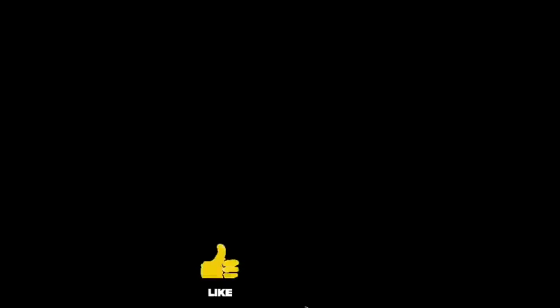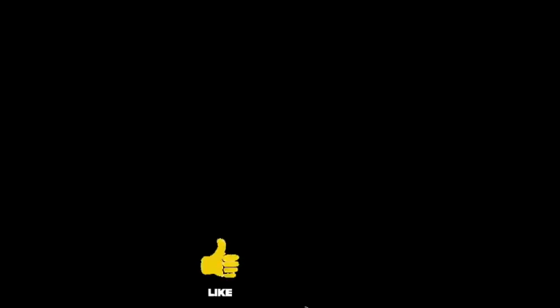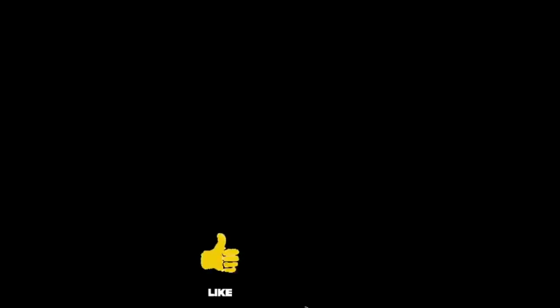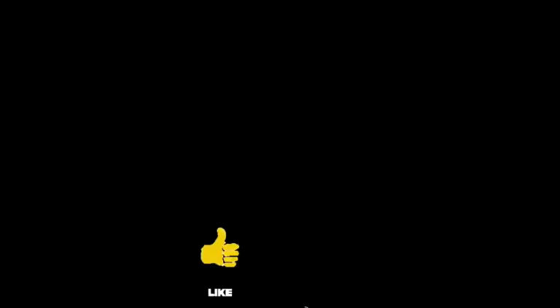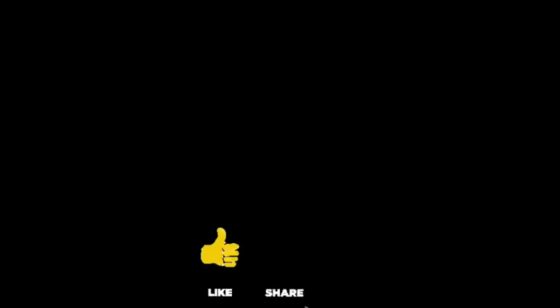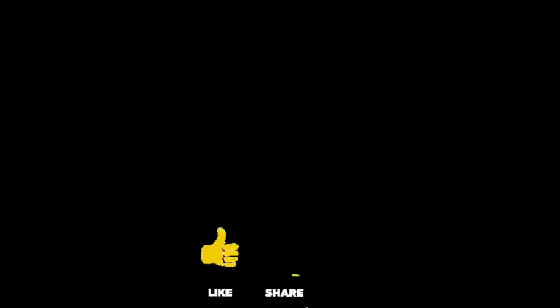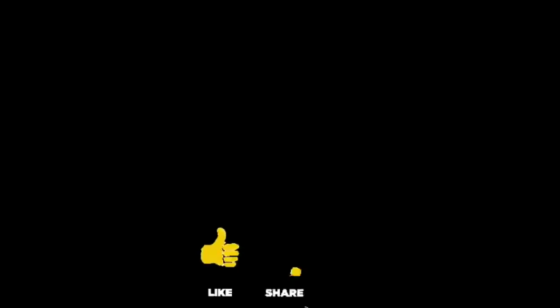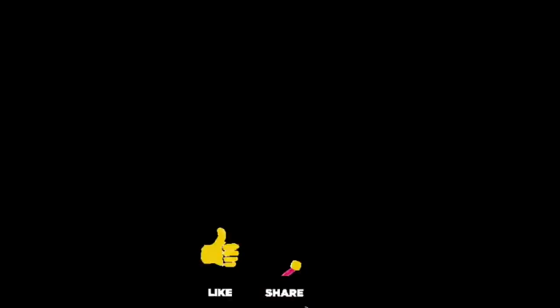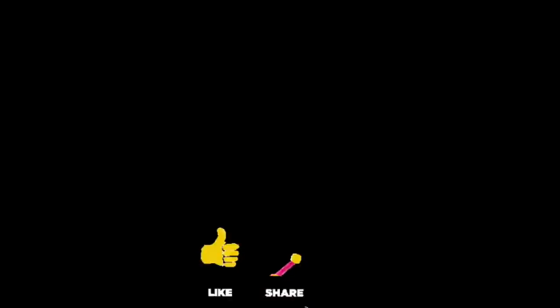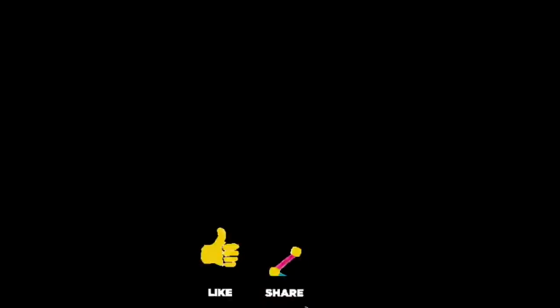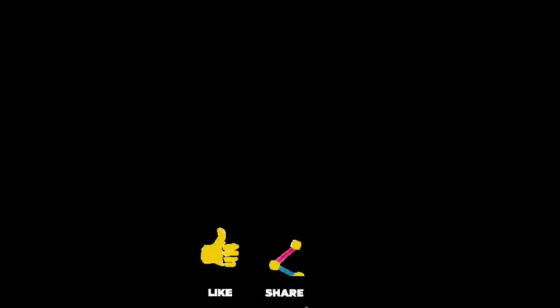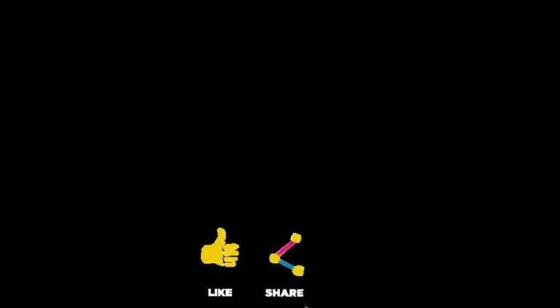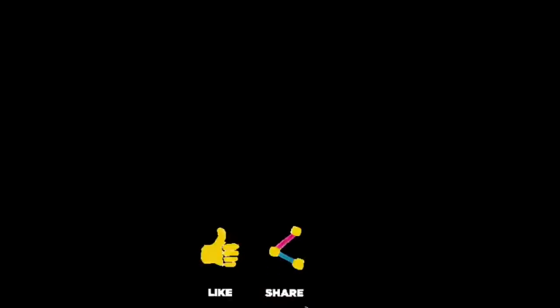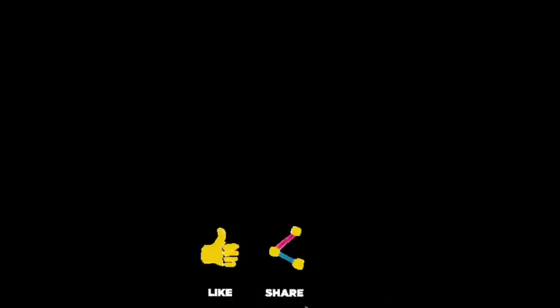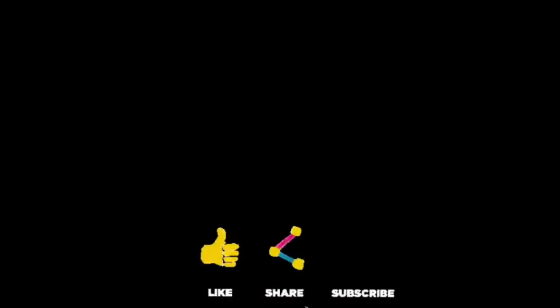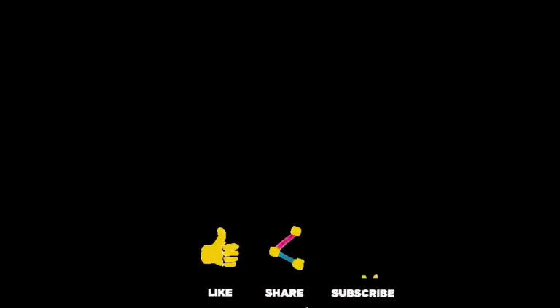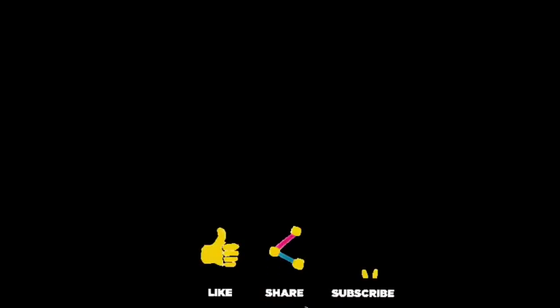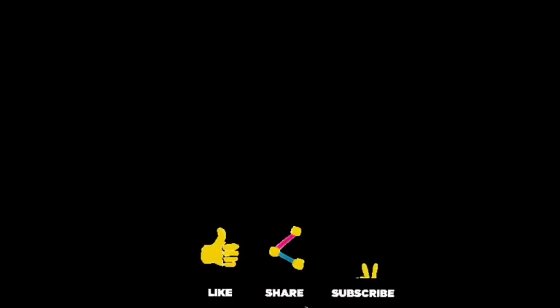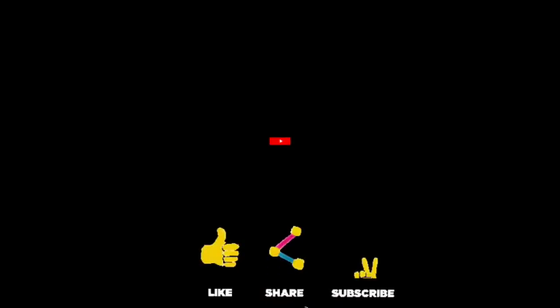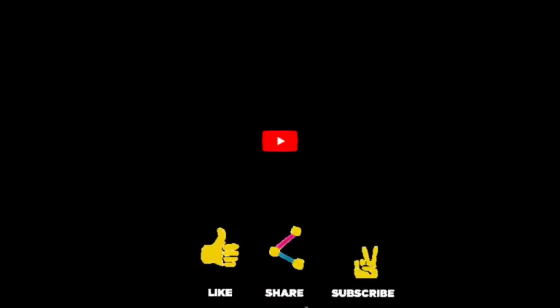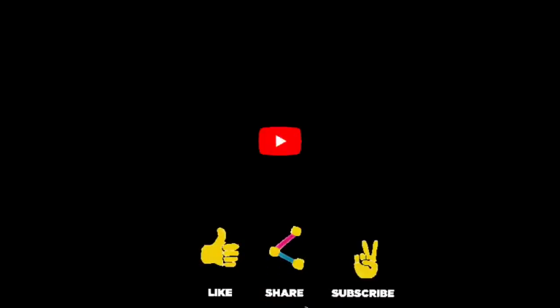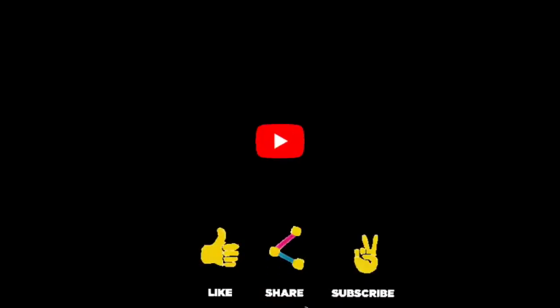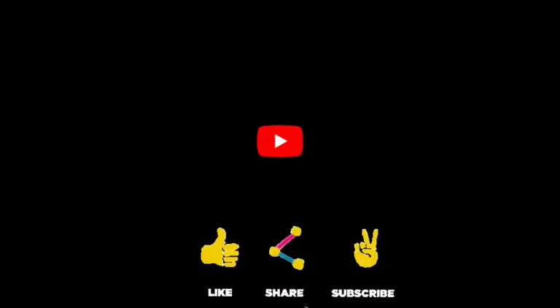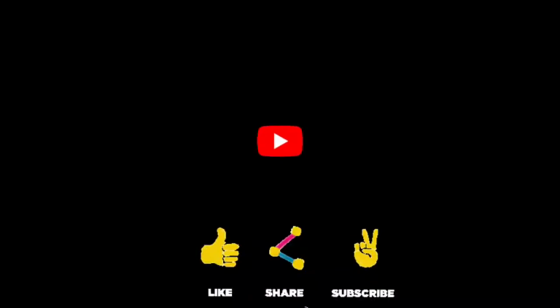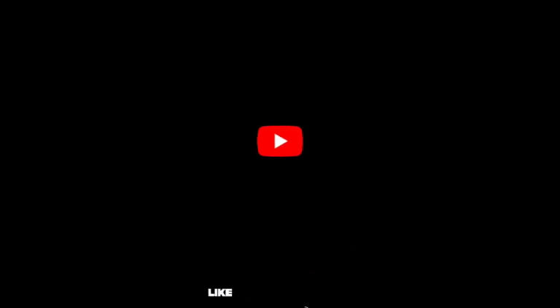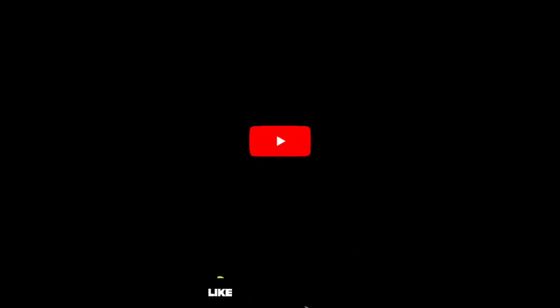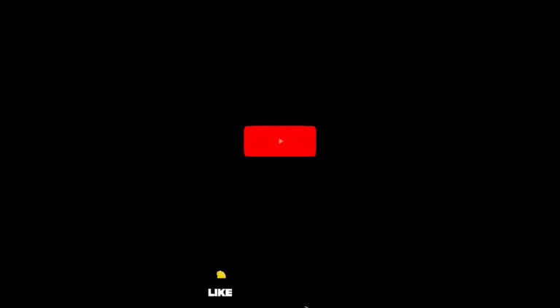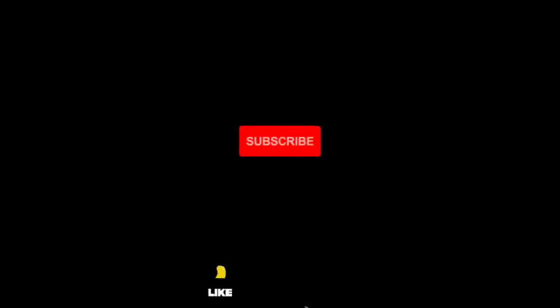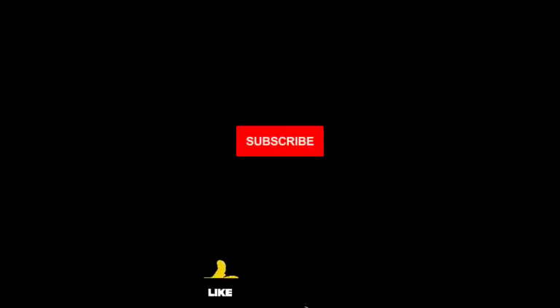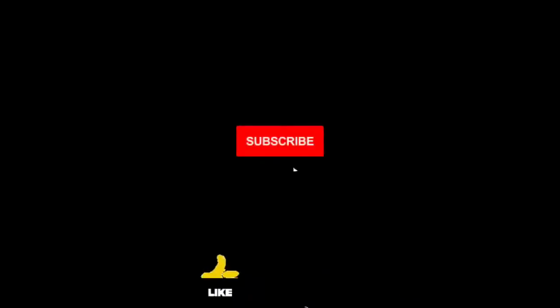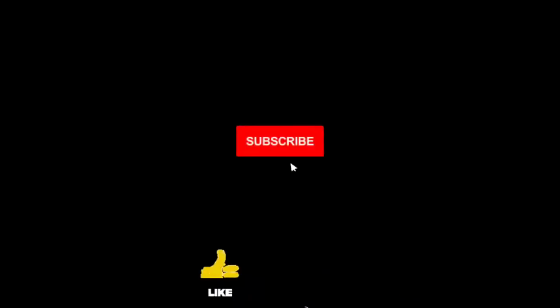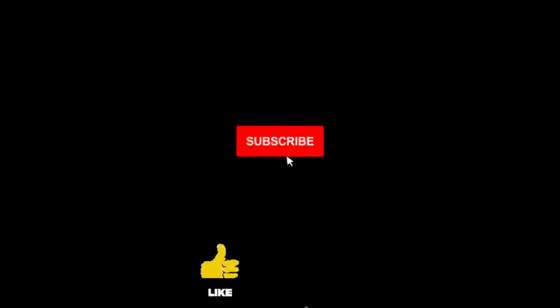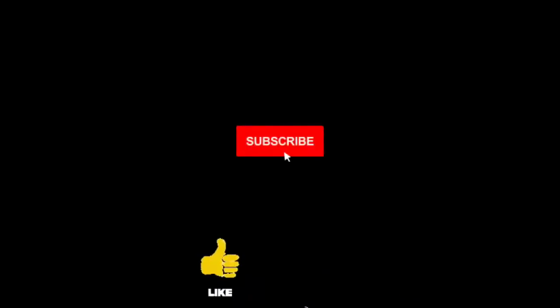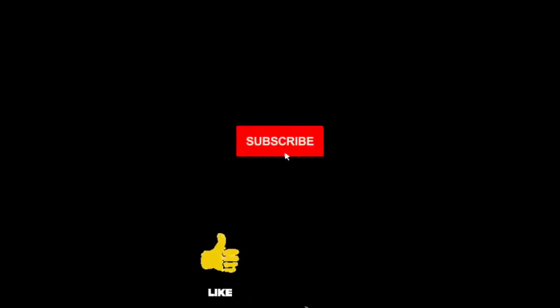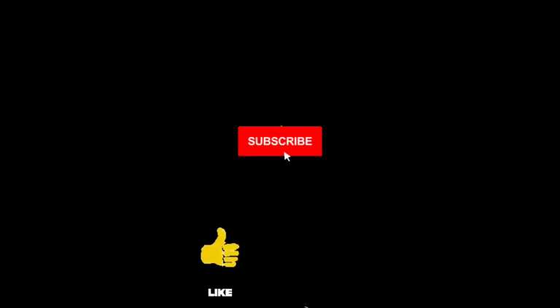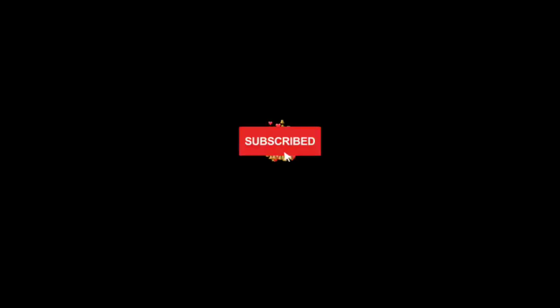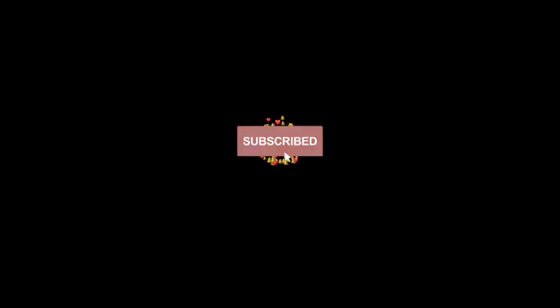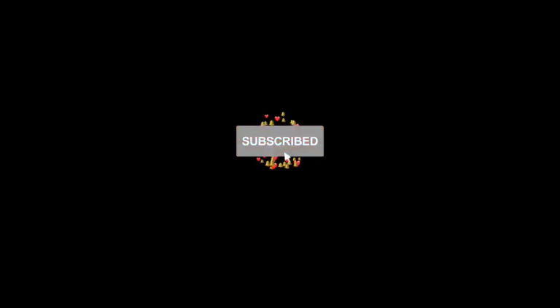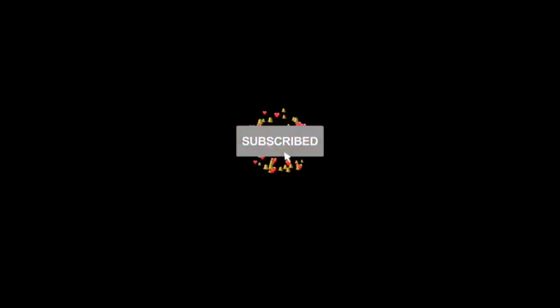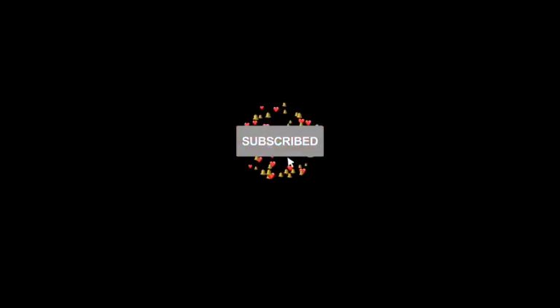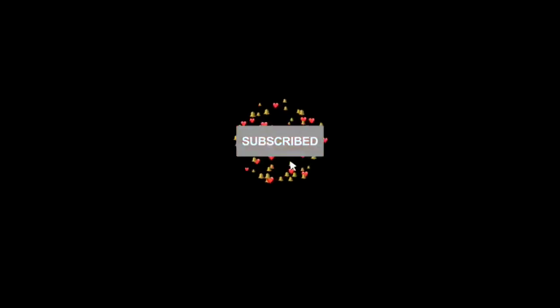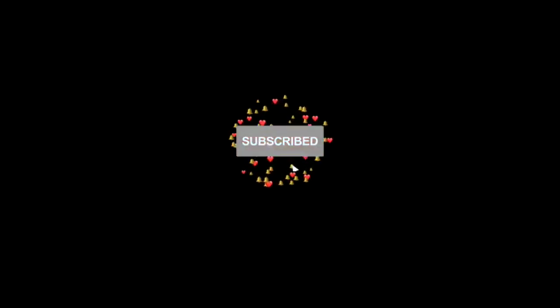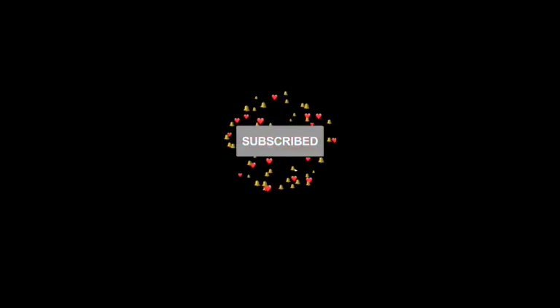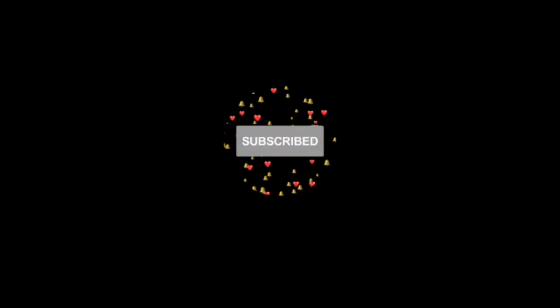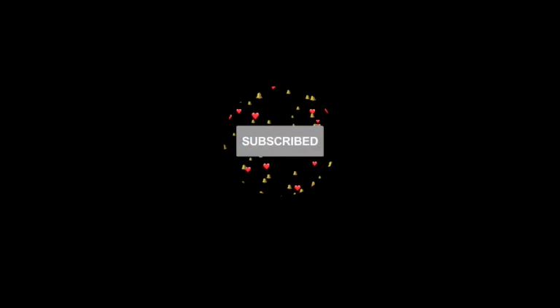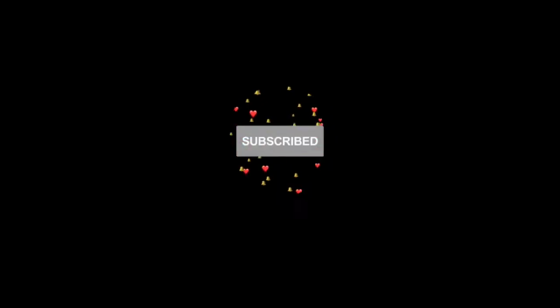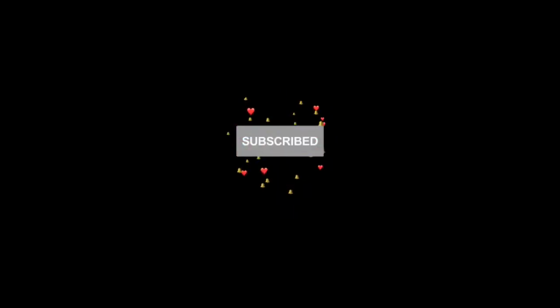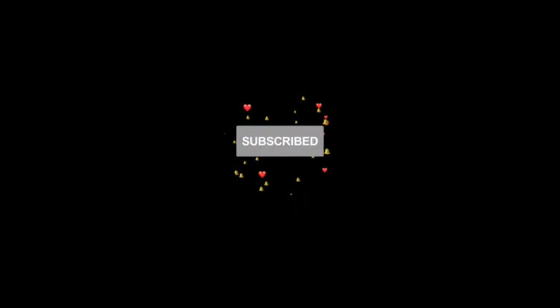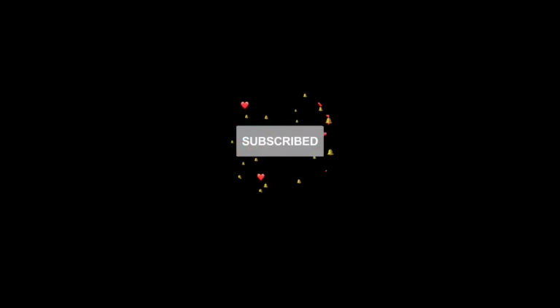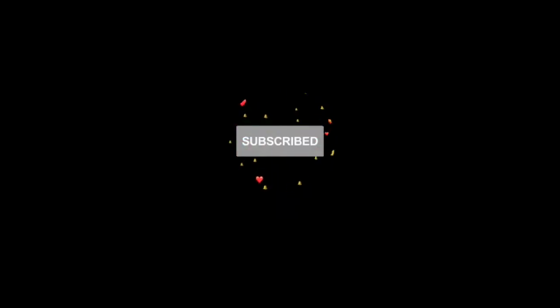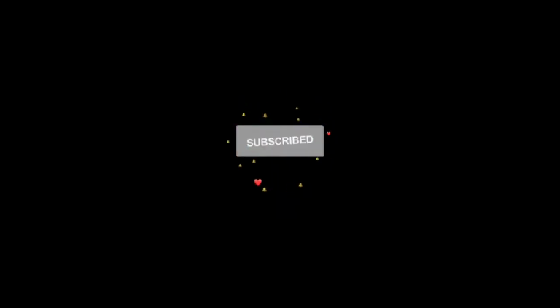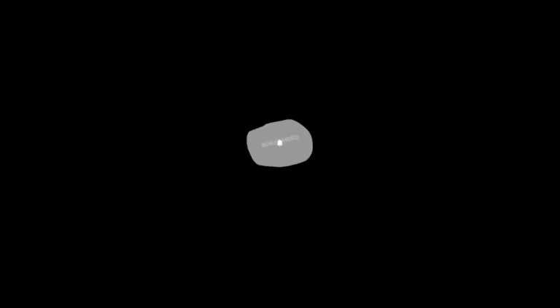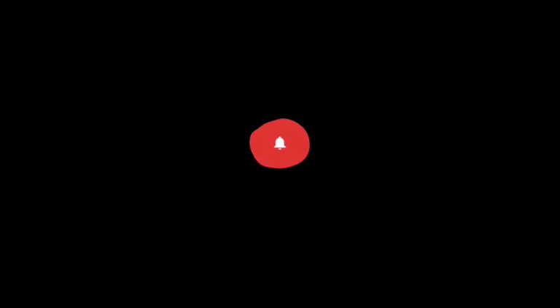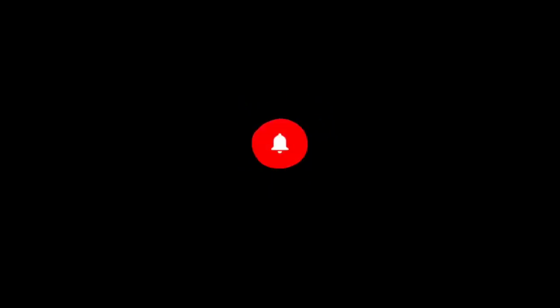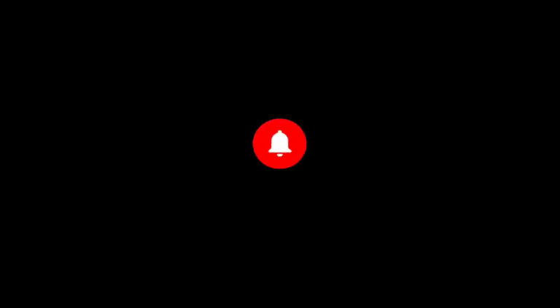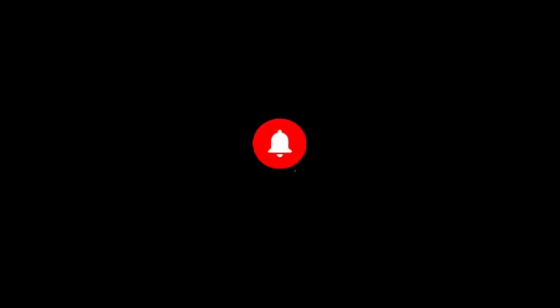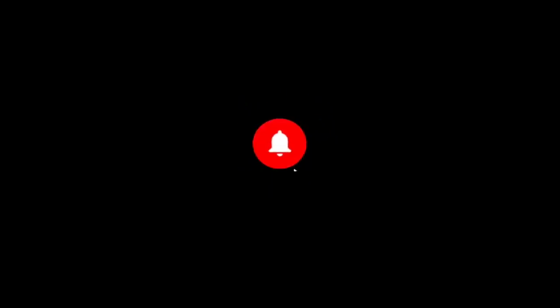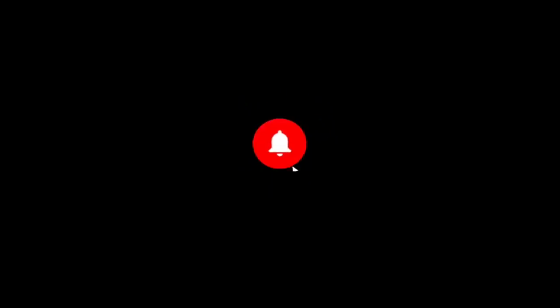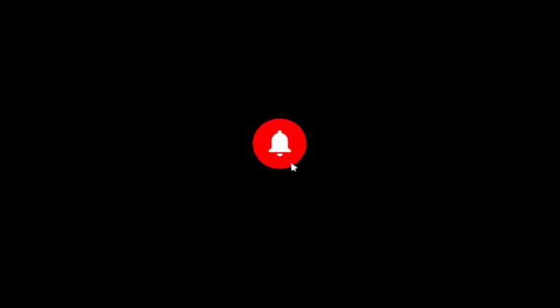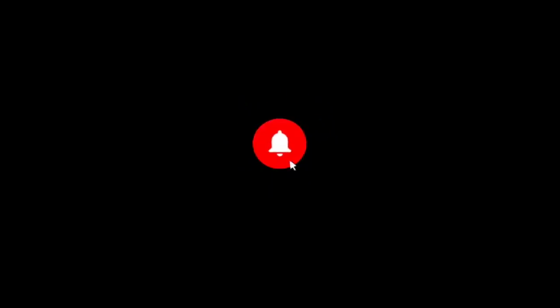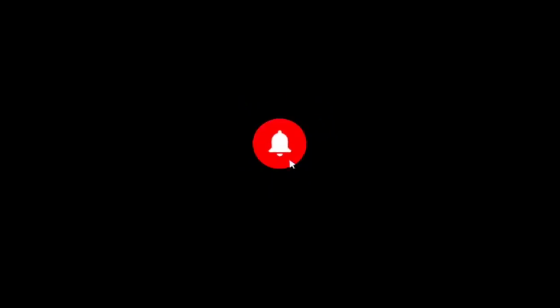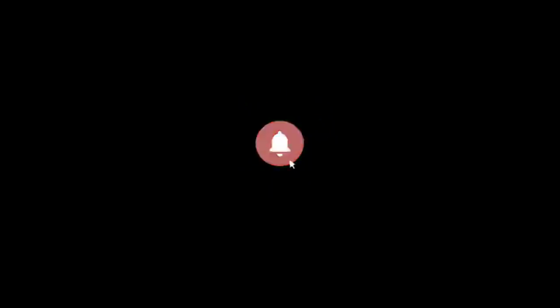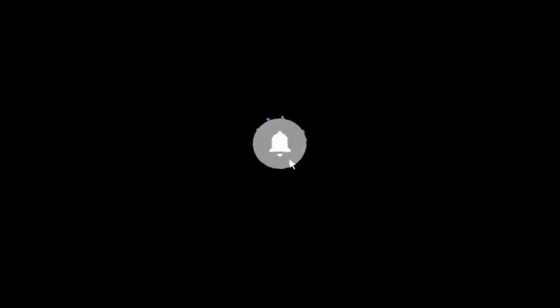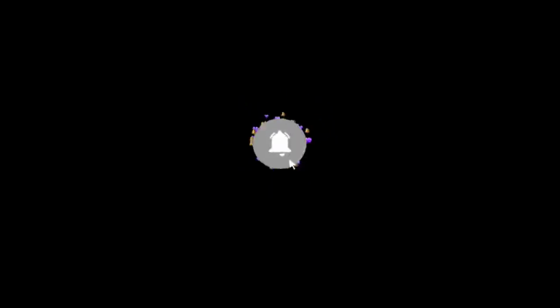Please share this video. Subscribe and comment! Bye!